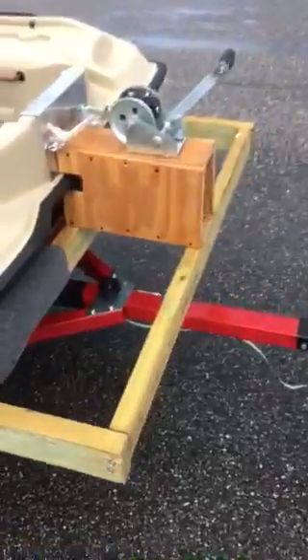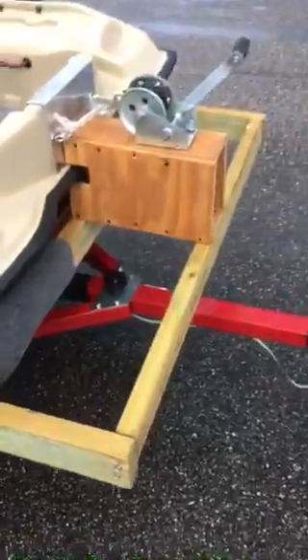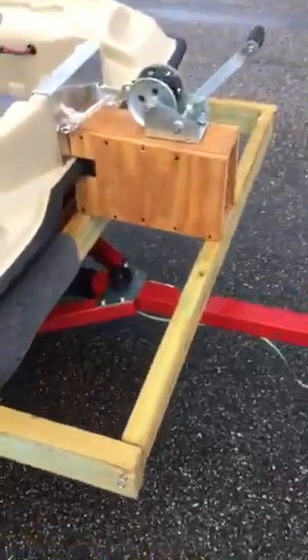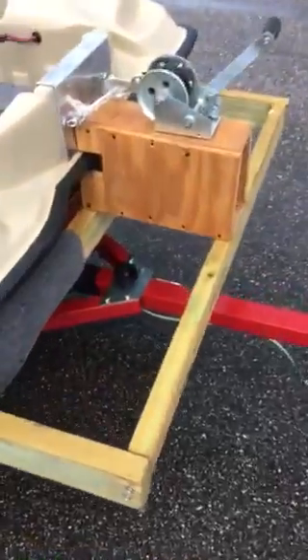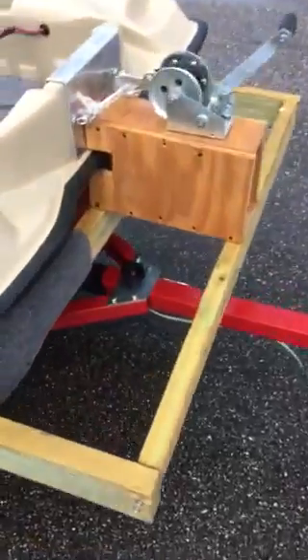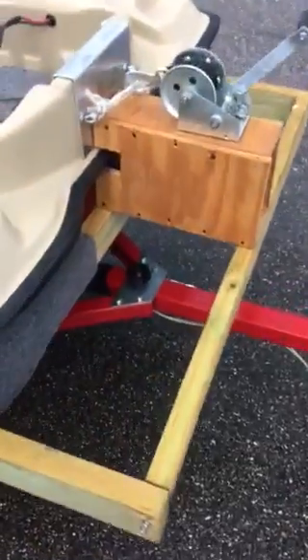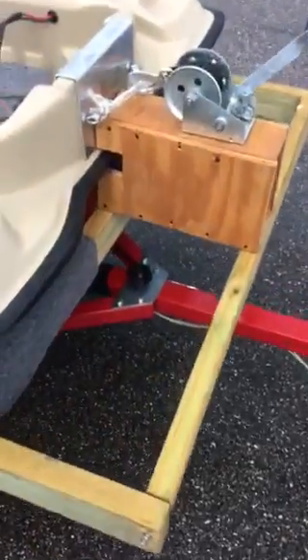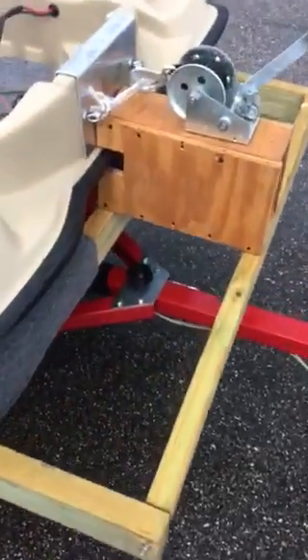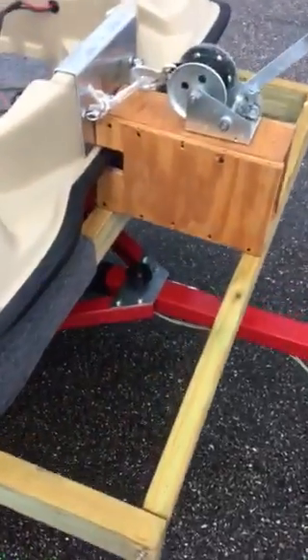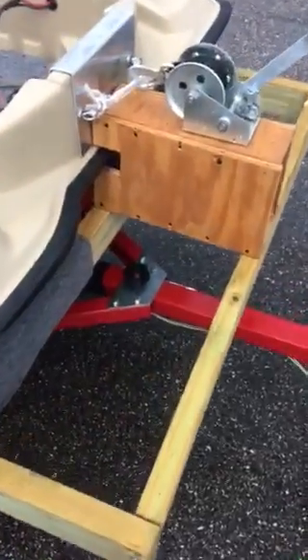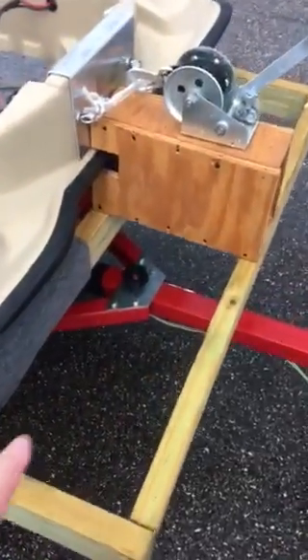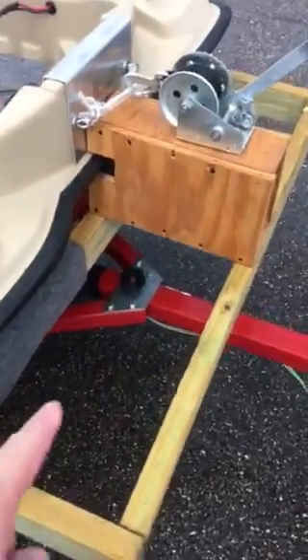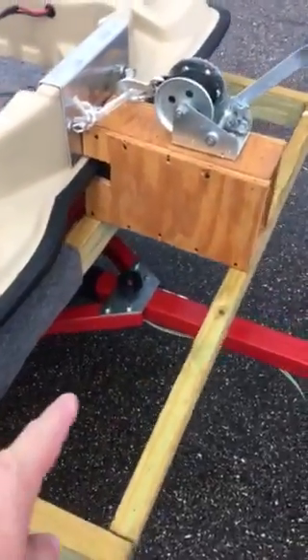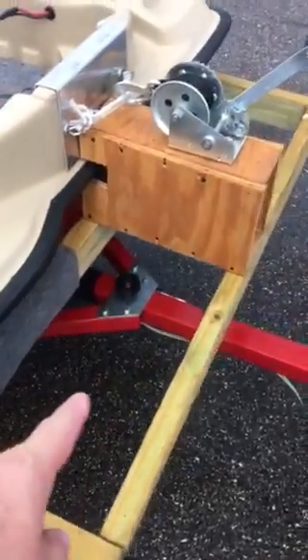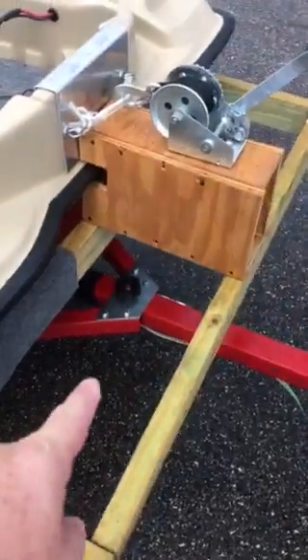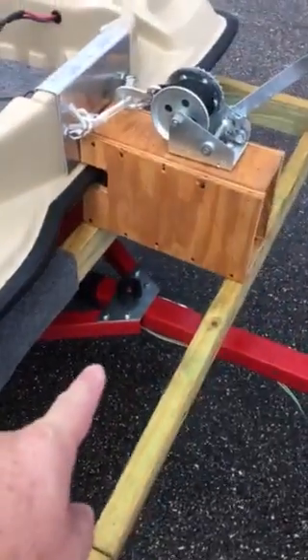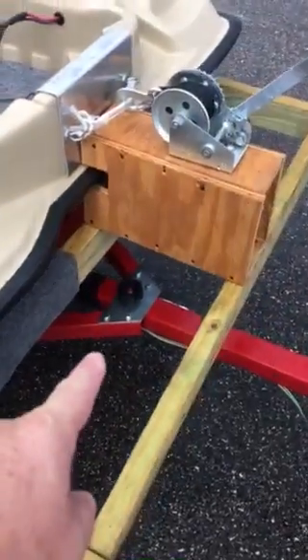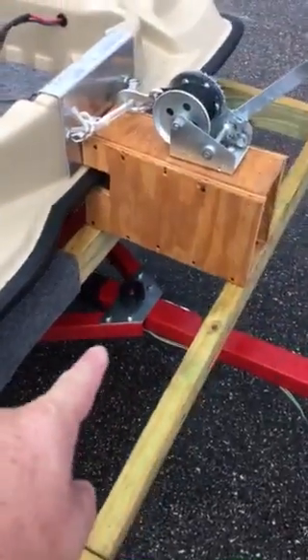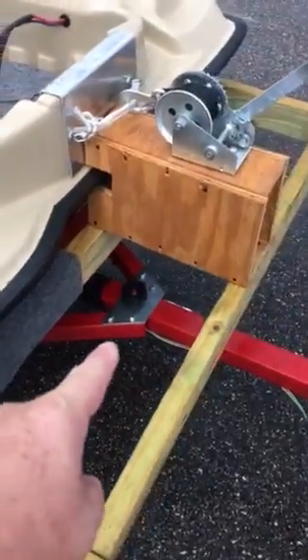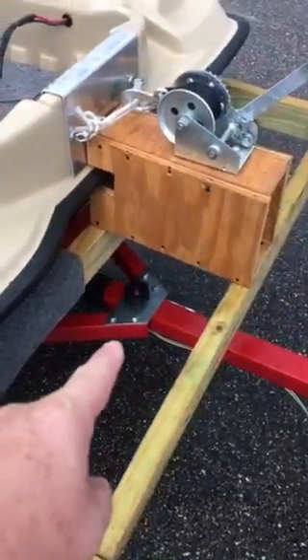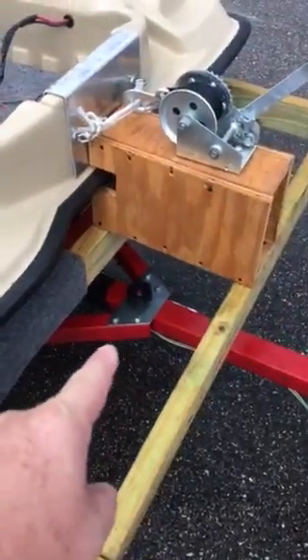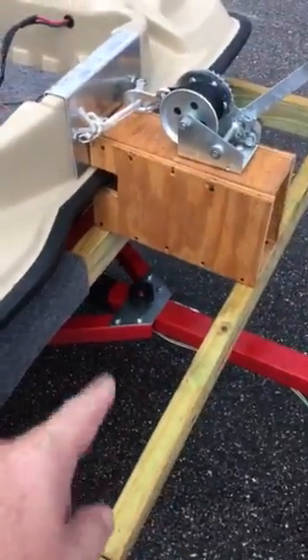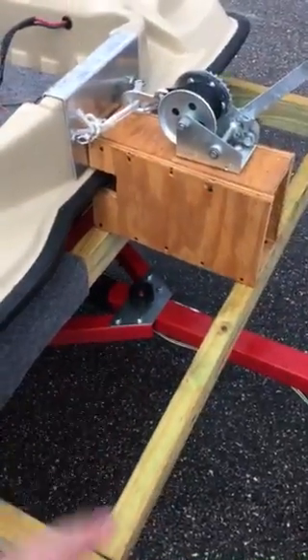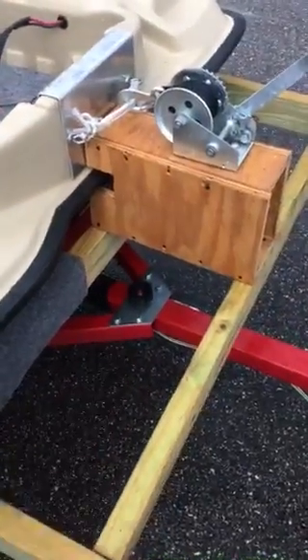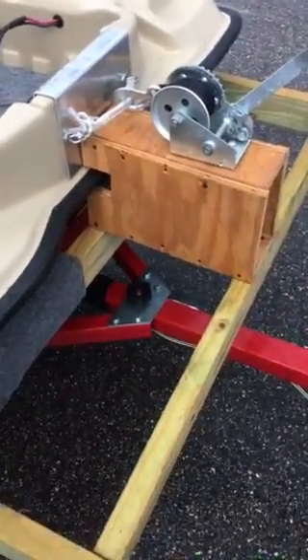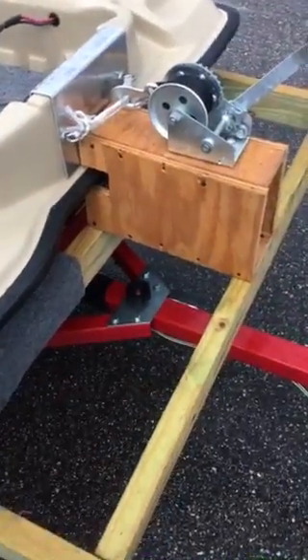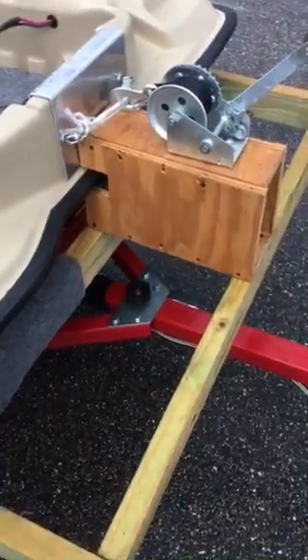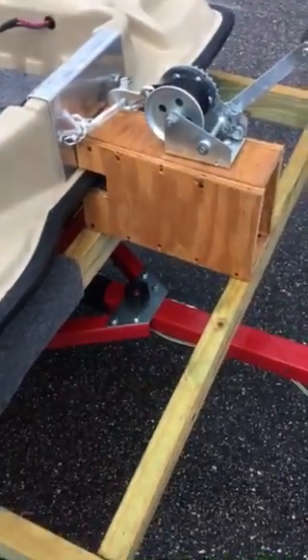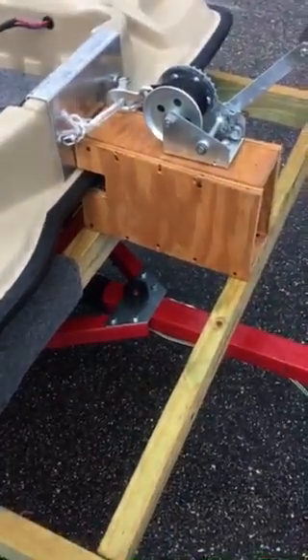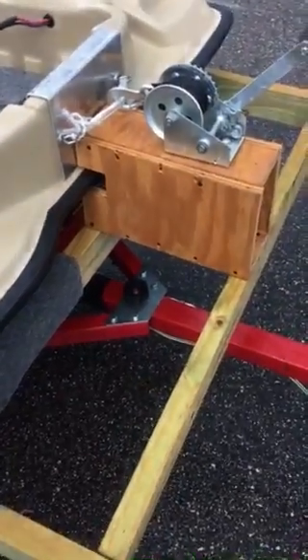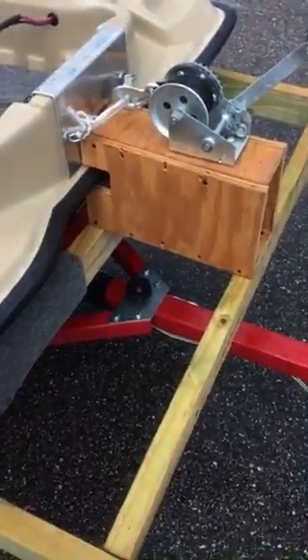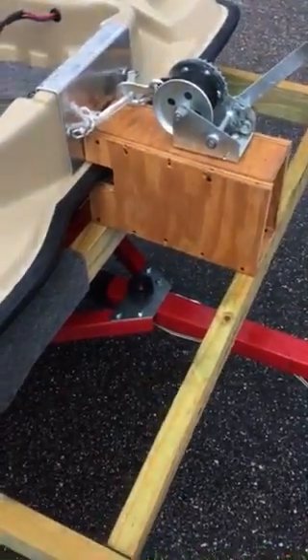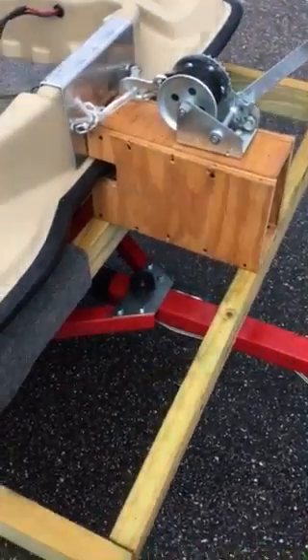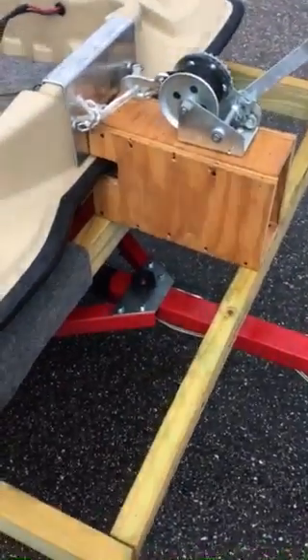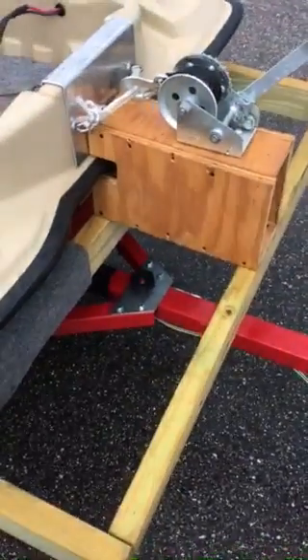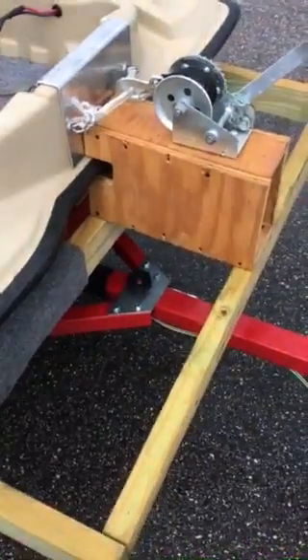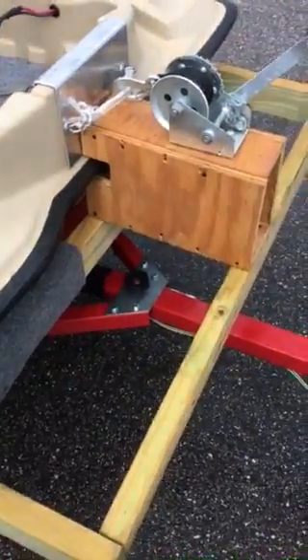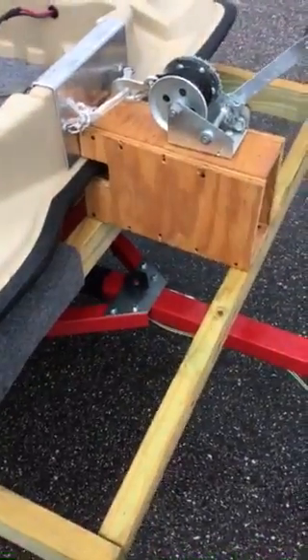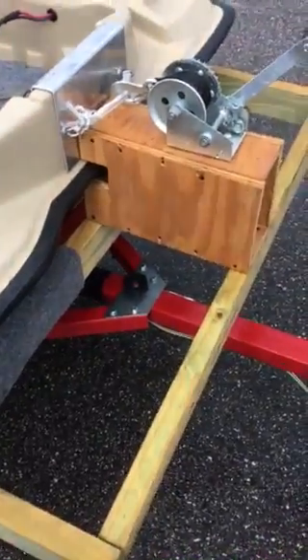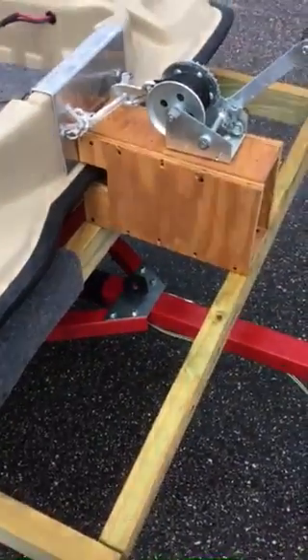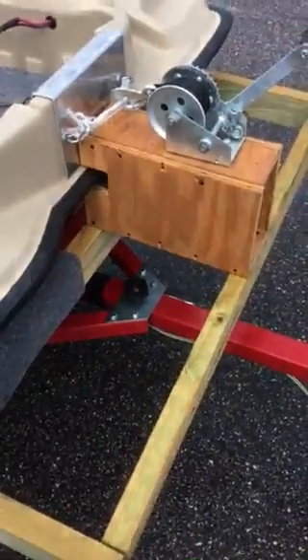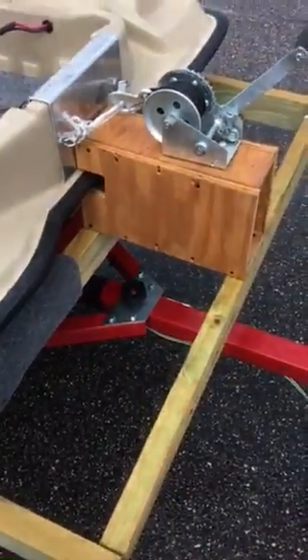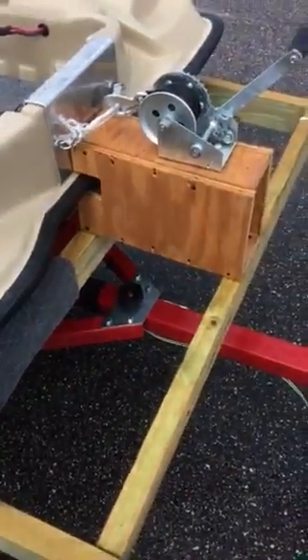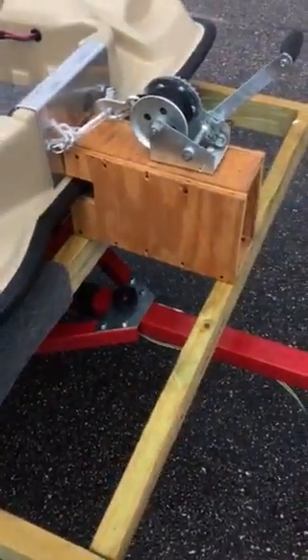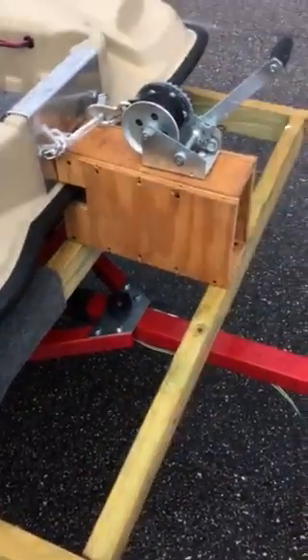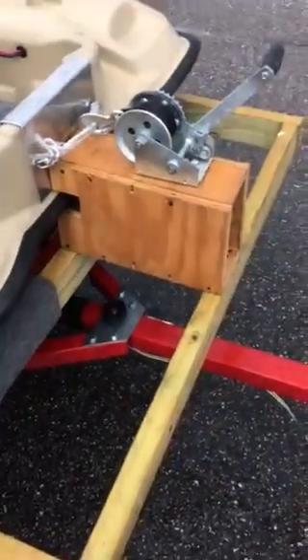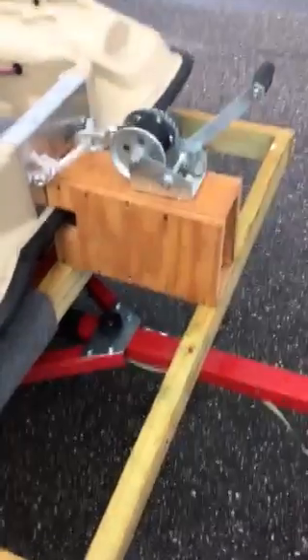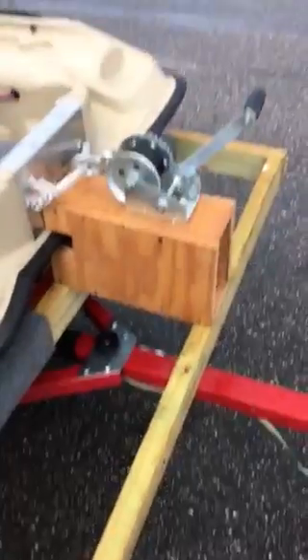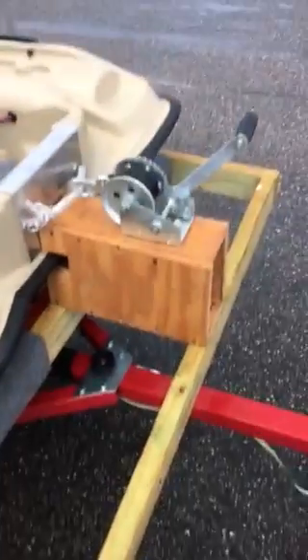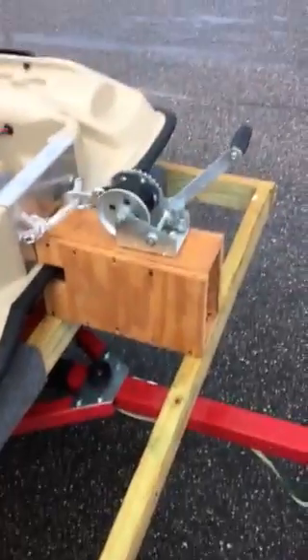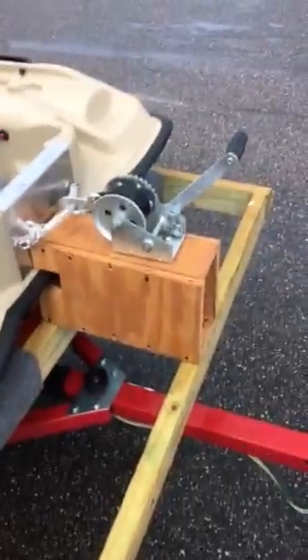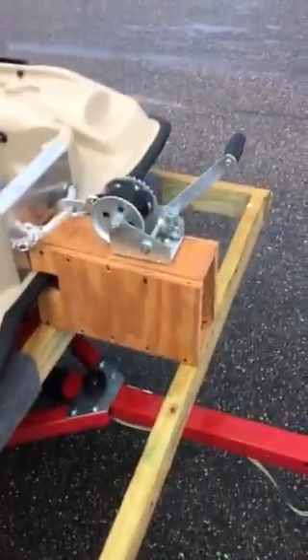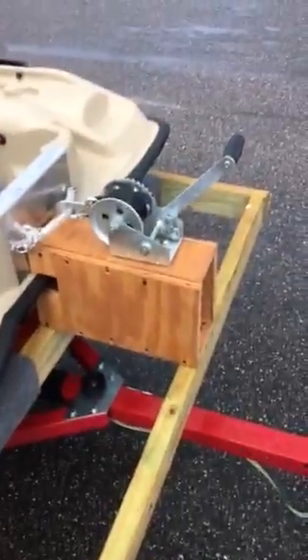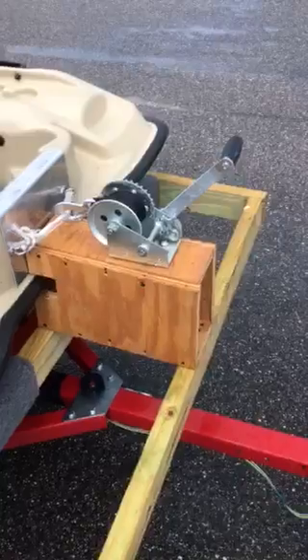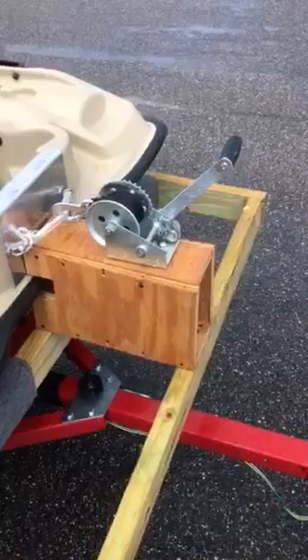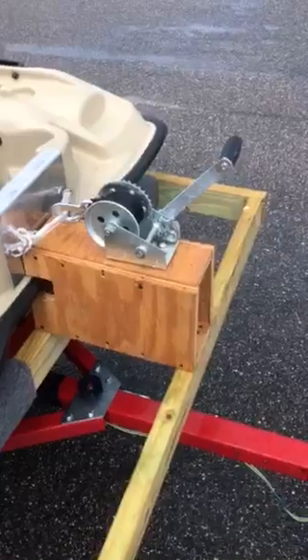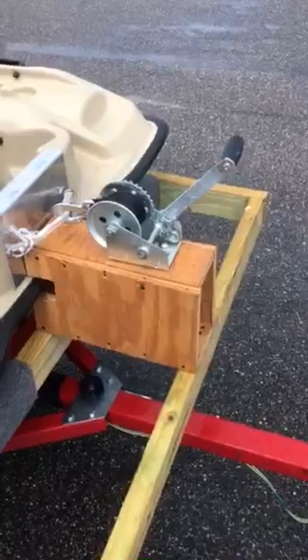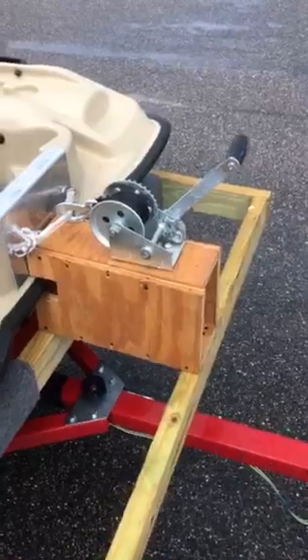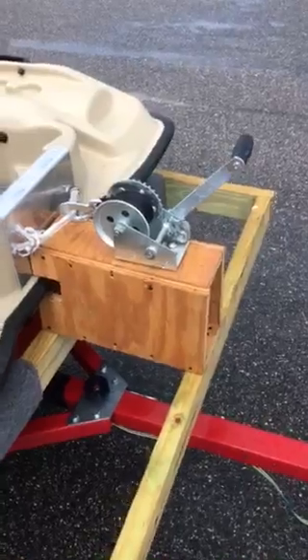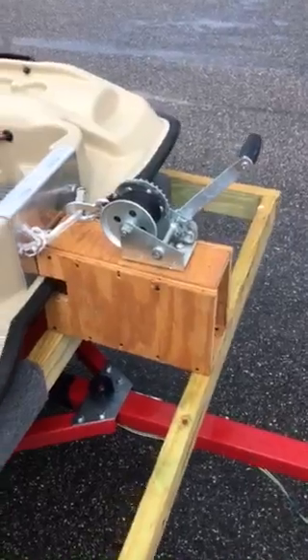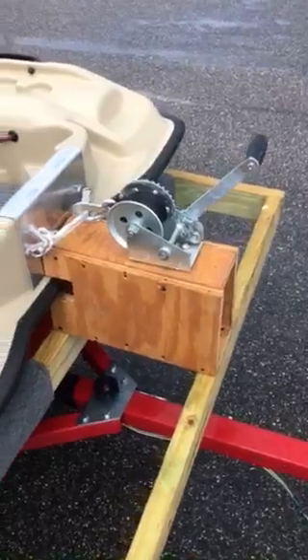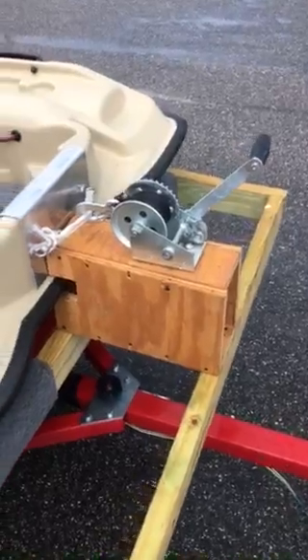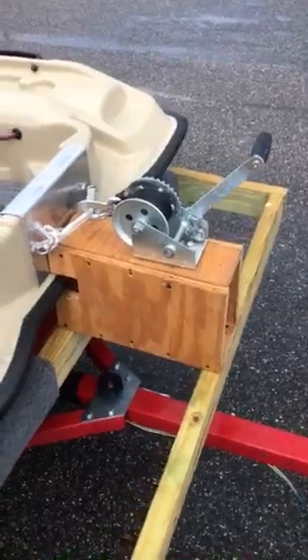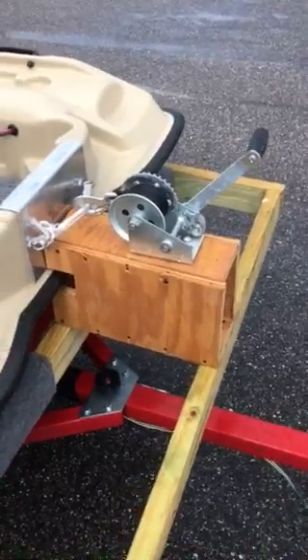This trailer tilts. See that knob down there? Take that off and the trailer tilts up. I built this winch on the front.